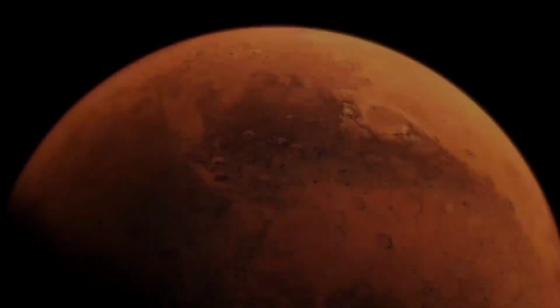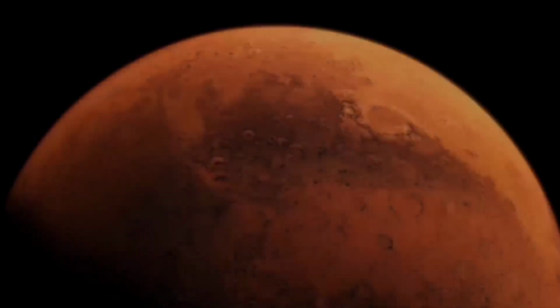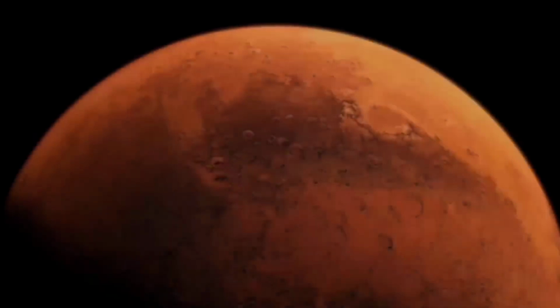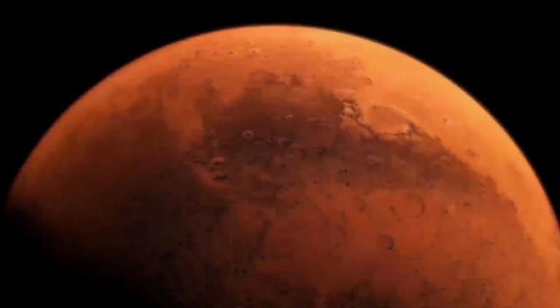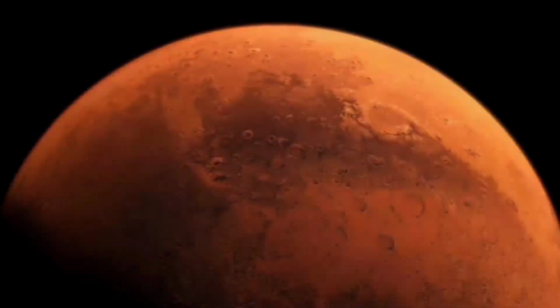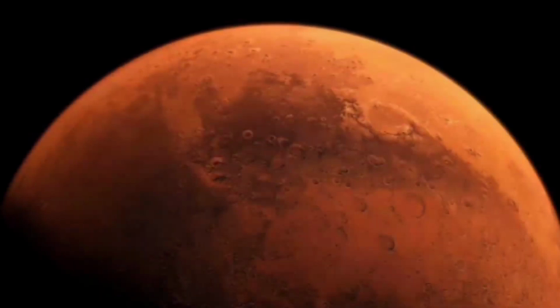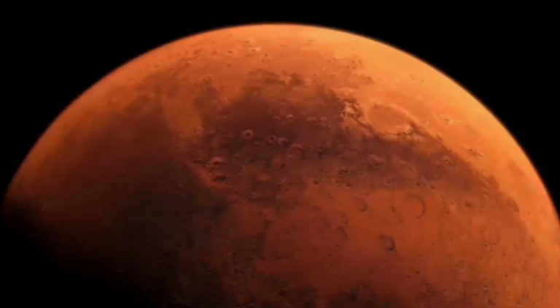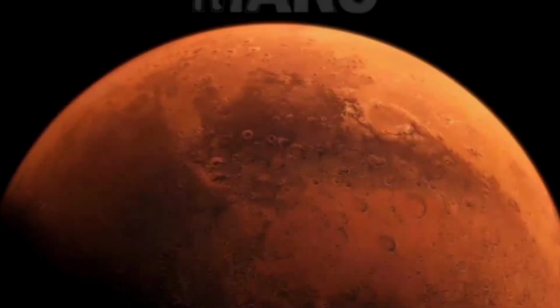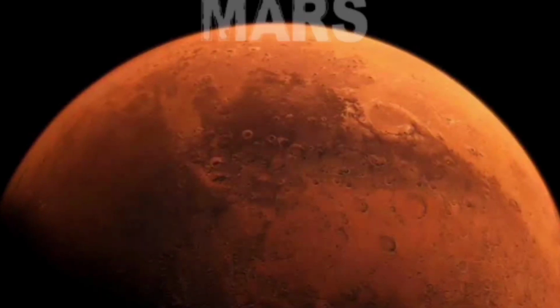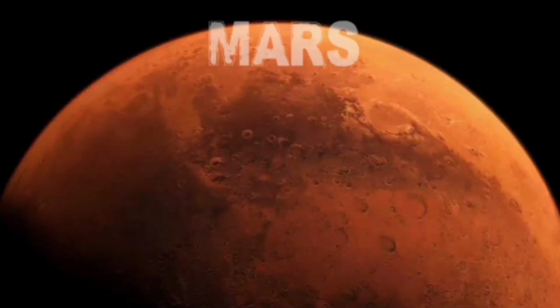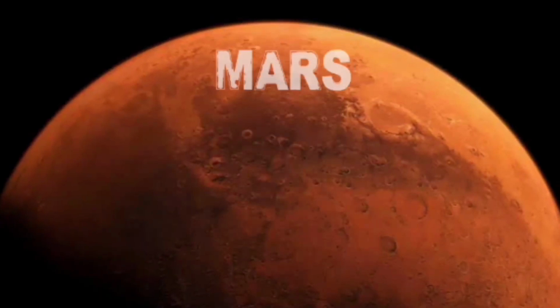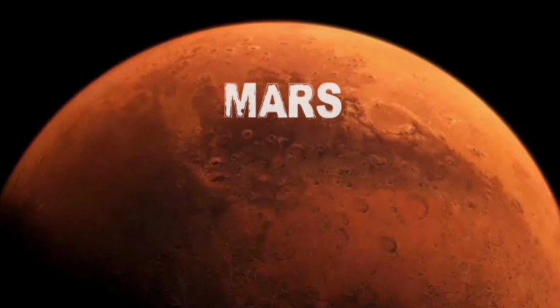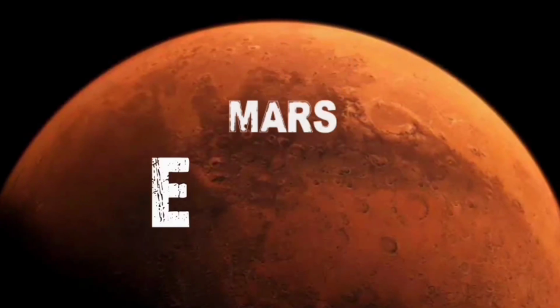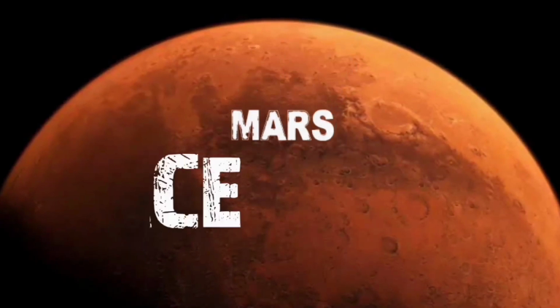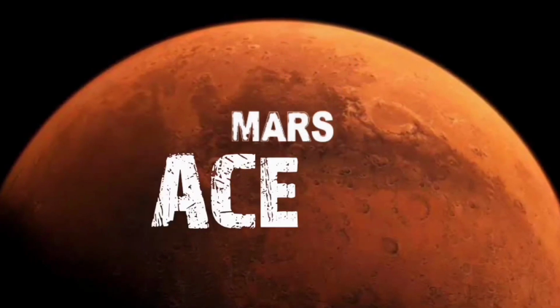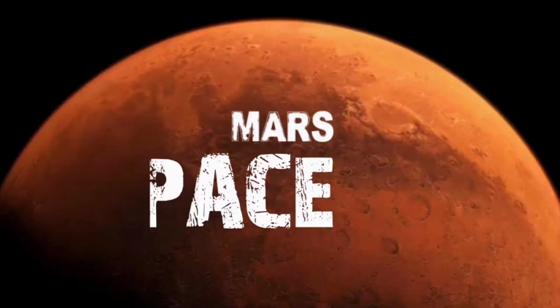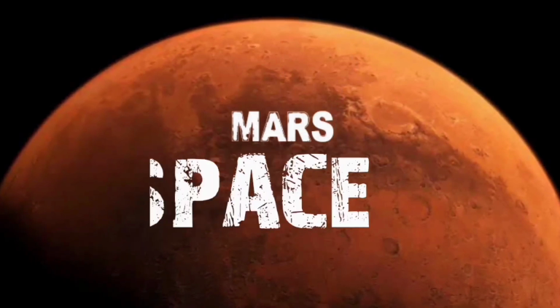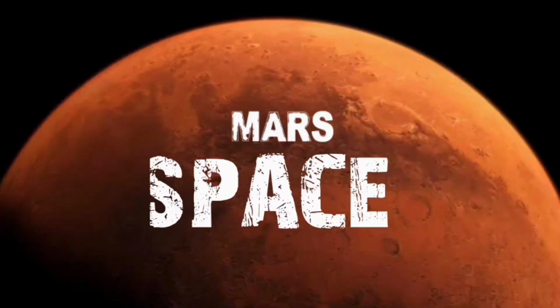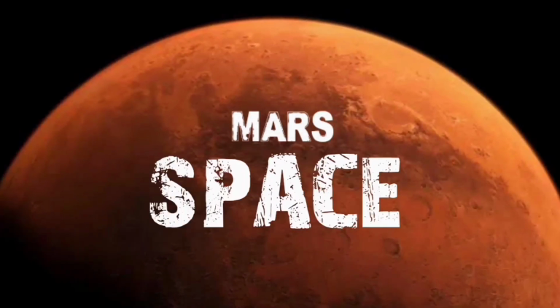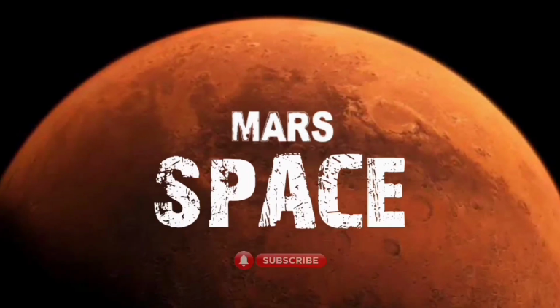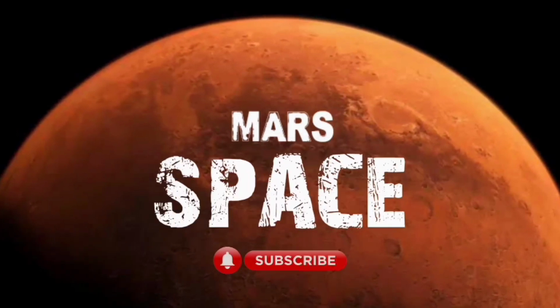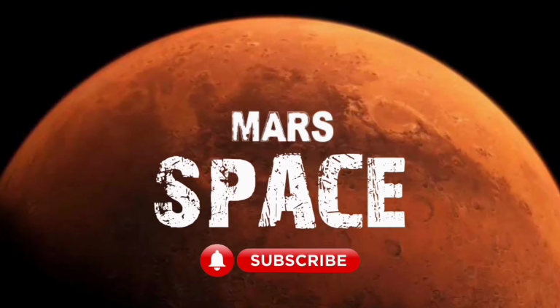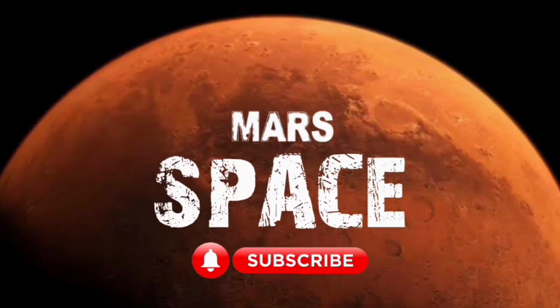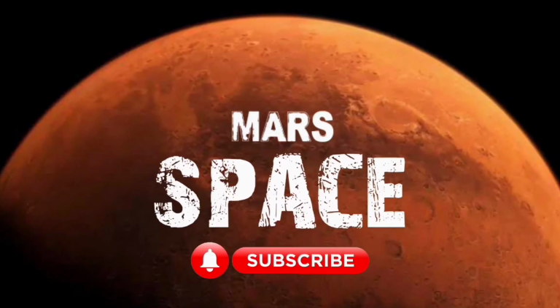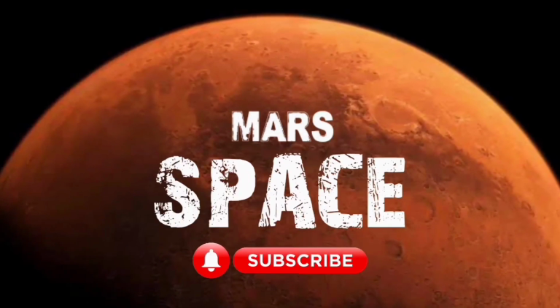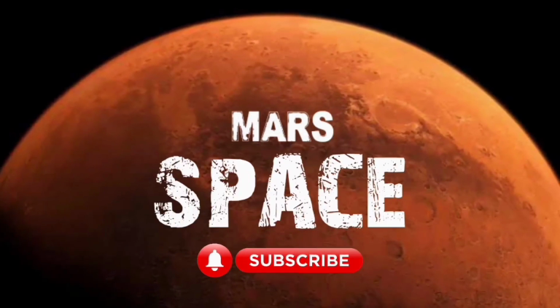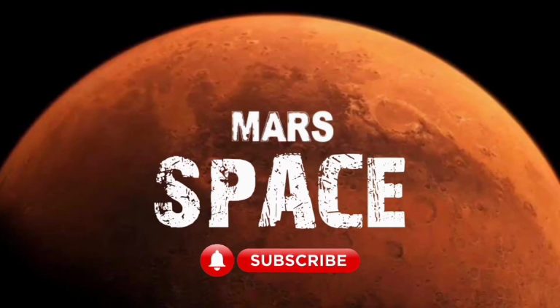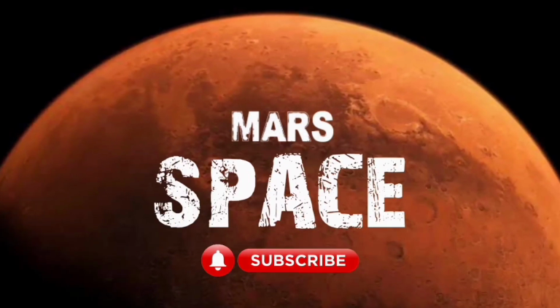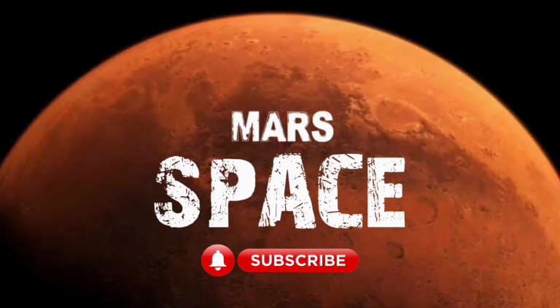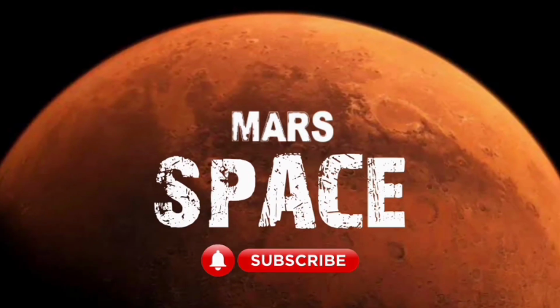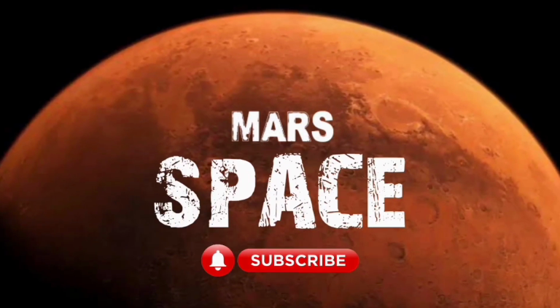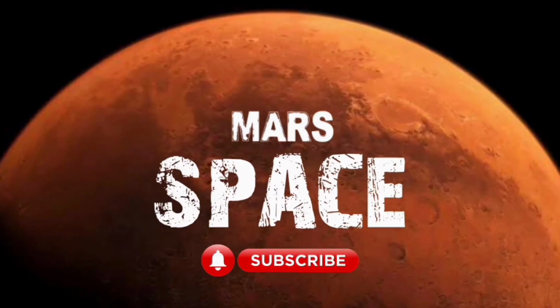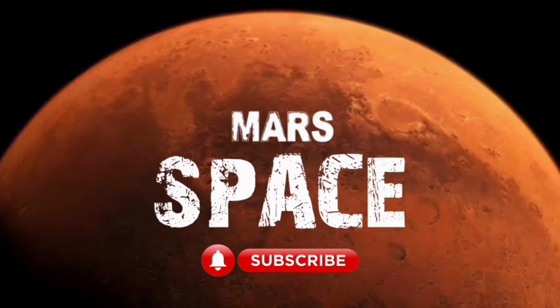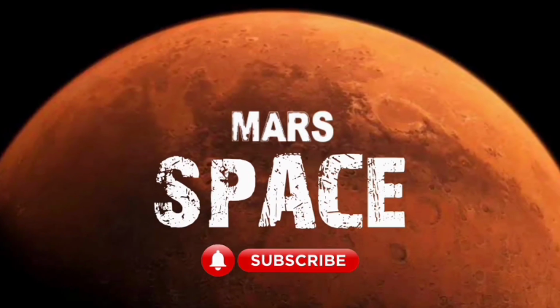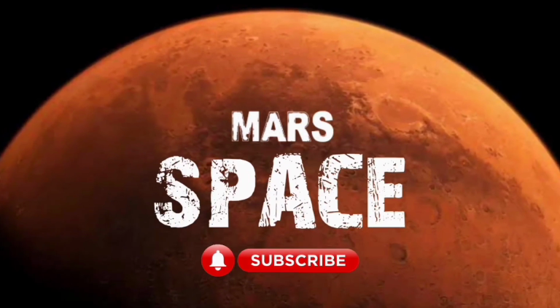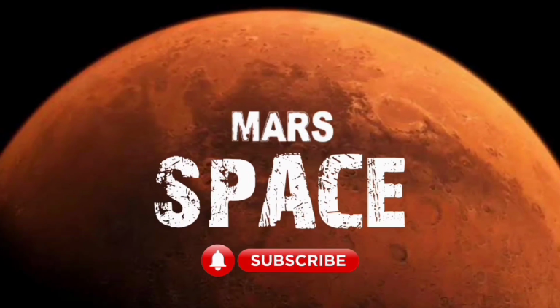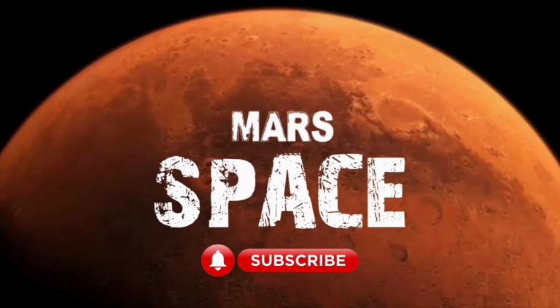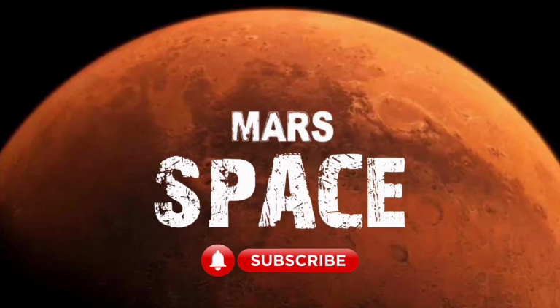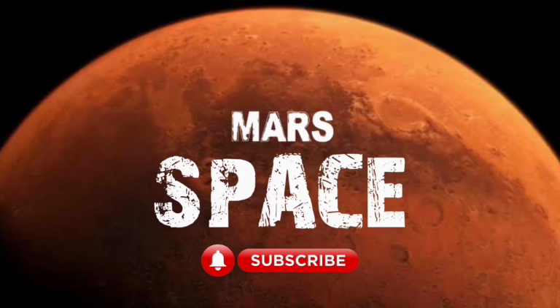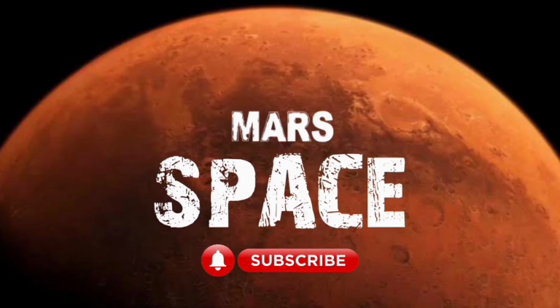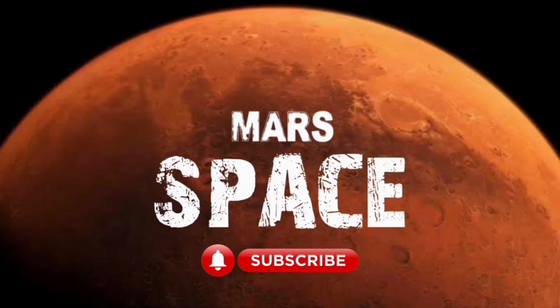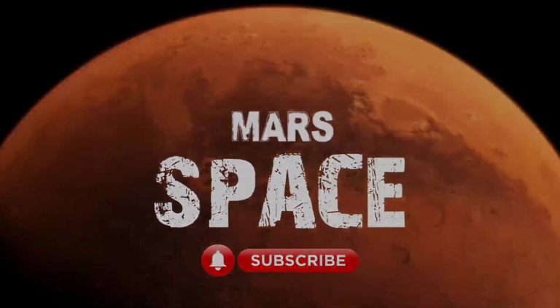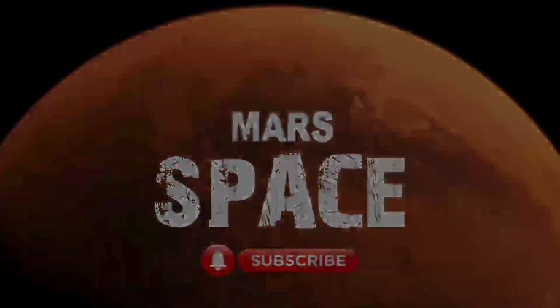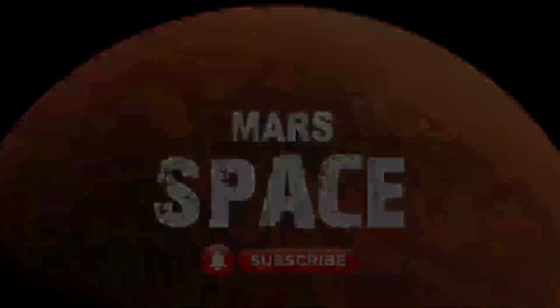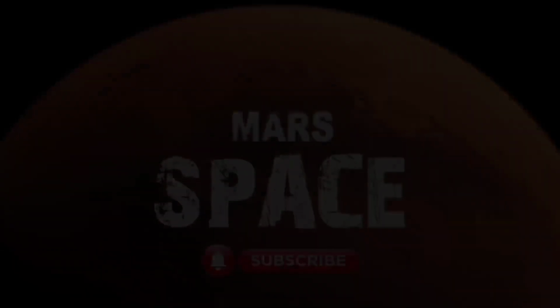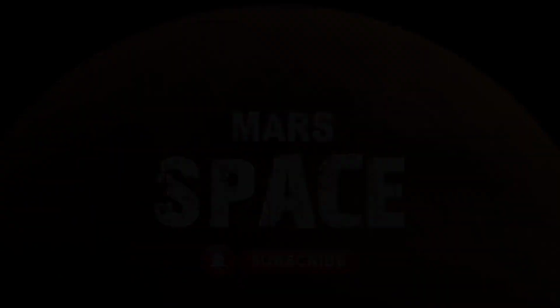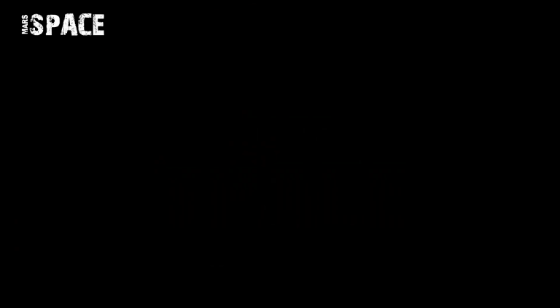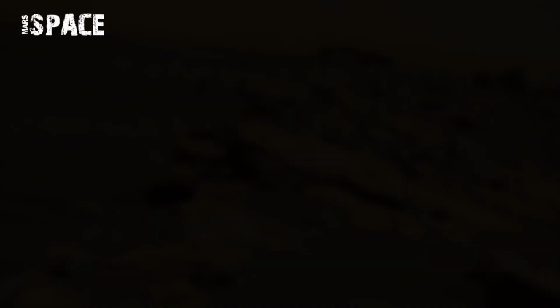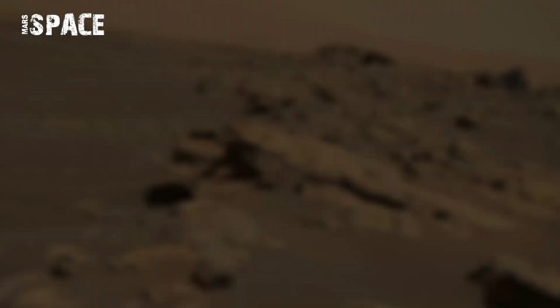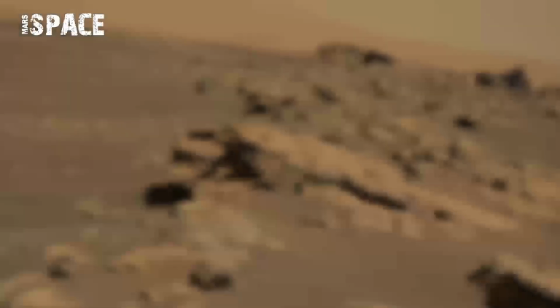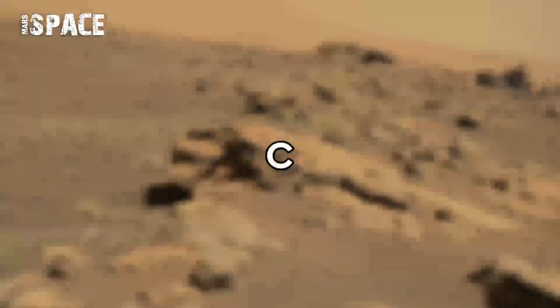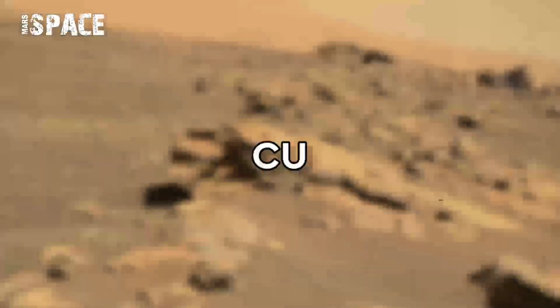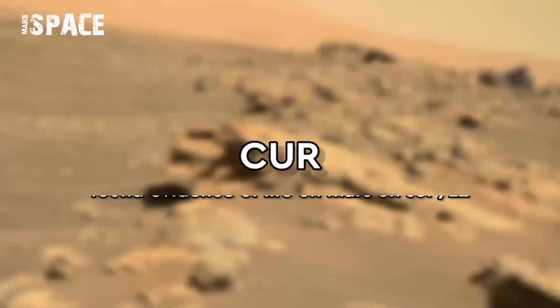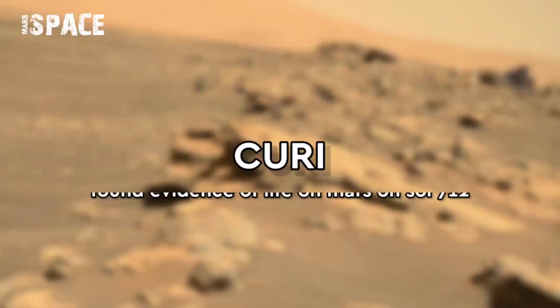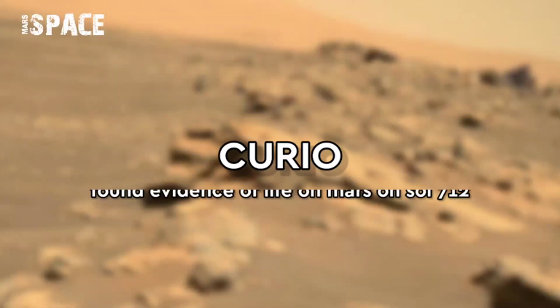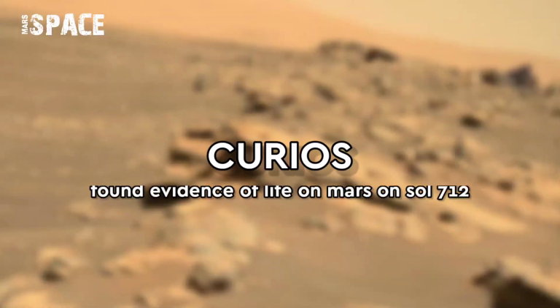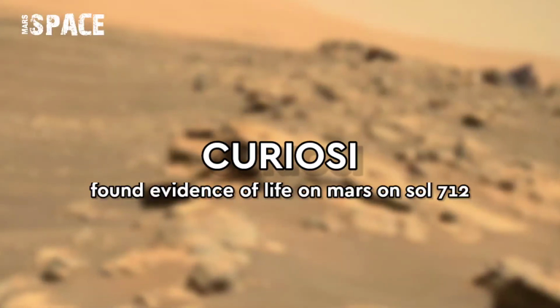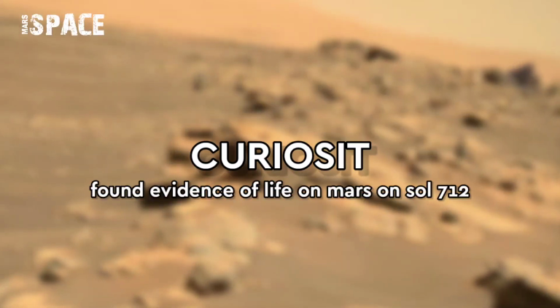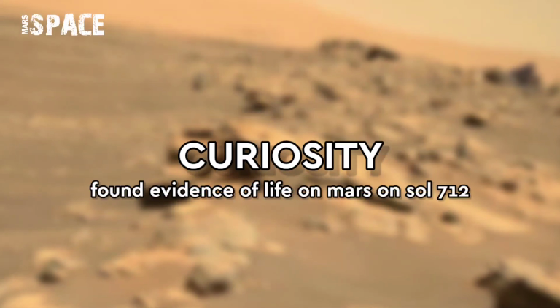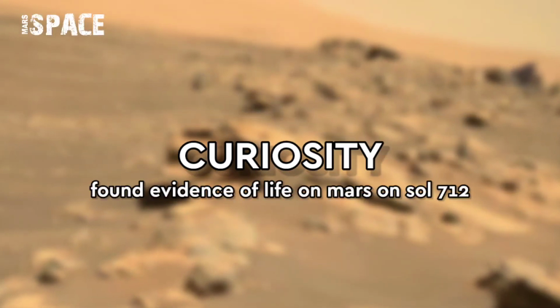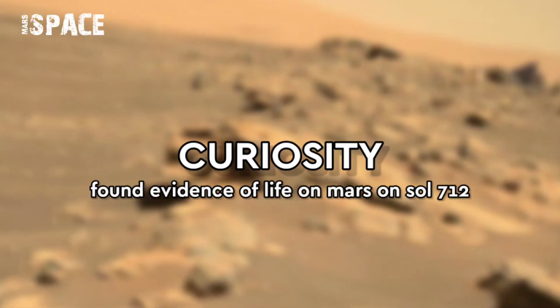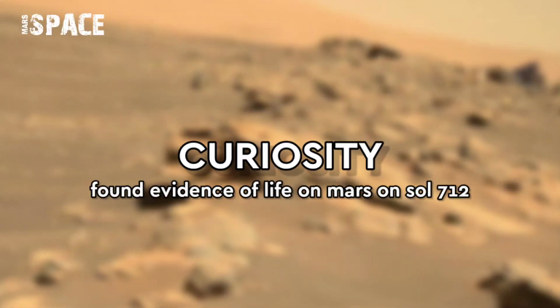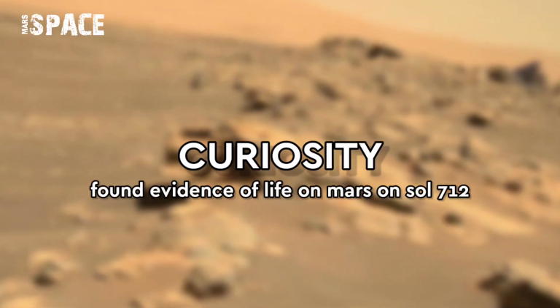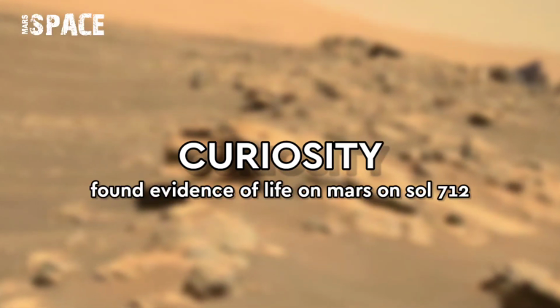Hi everyone, welcome back to our YouTube channel Mars Space. If you are new, hit the bell icon with thumbs up and please watch the full video.